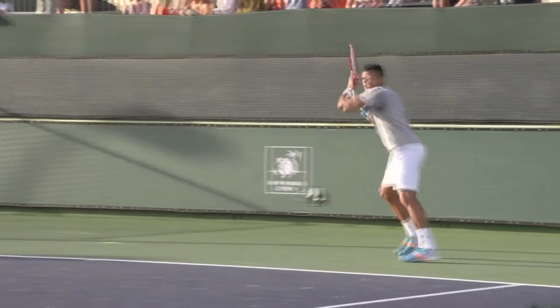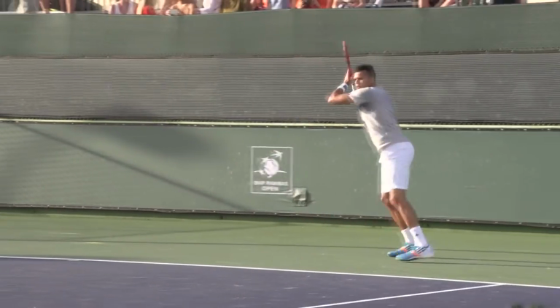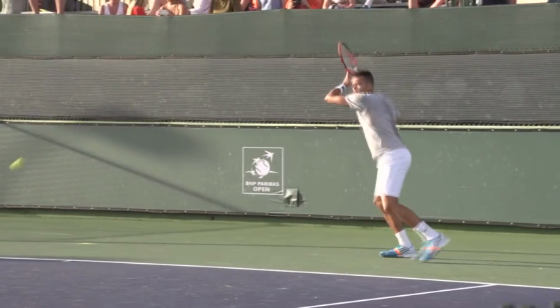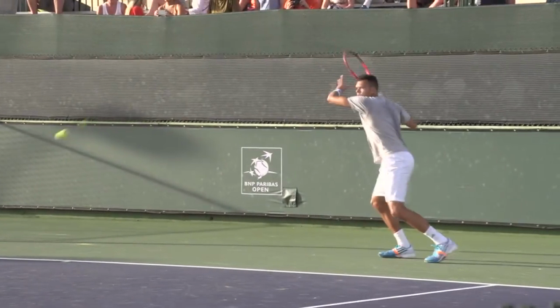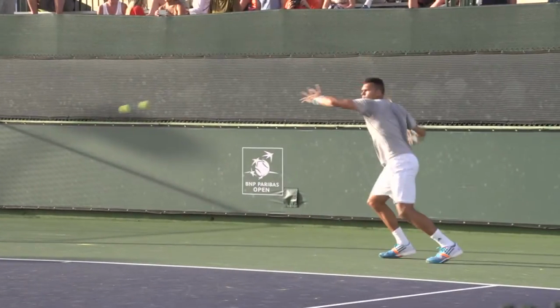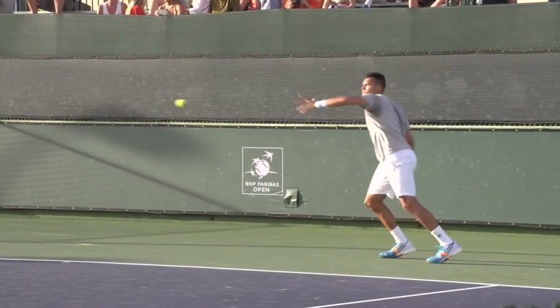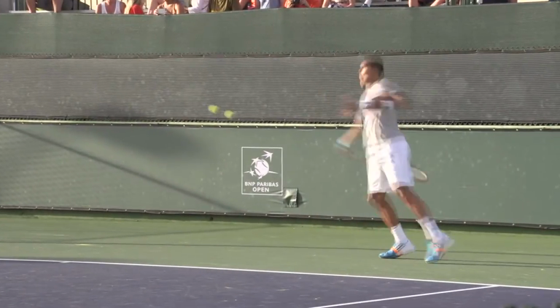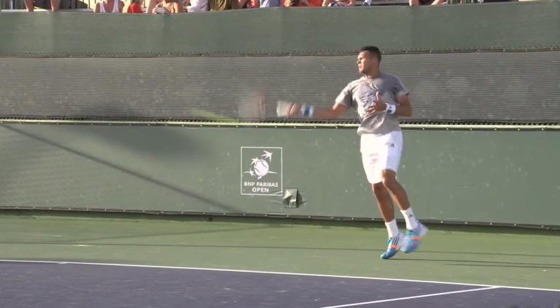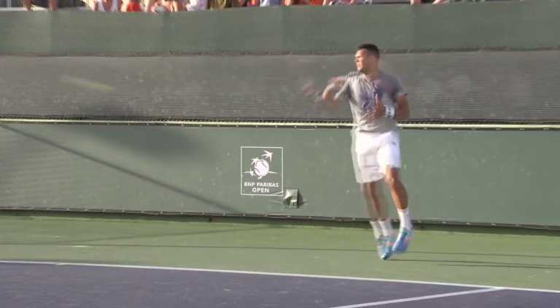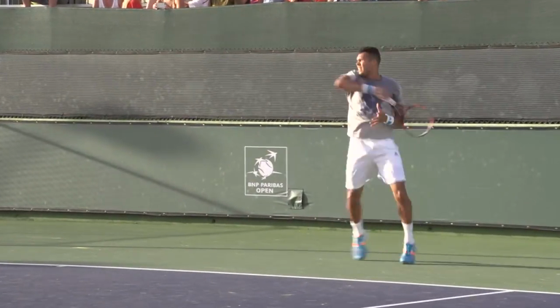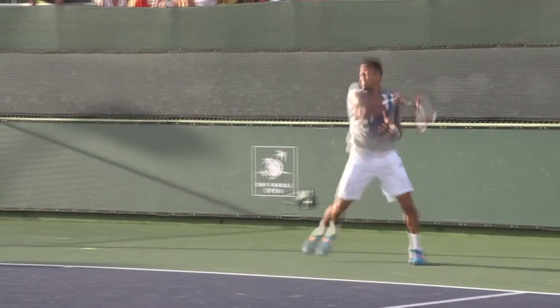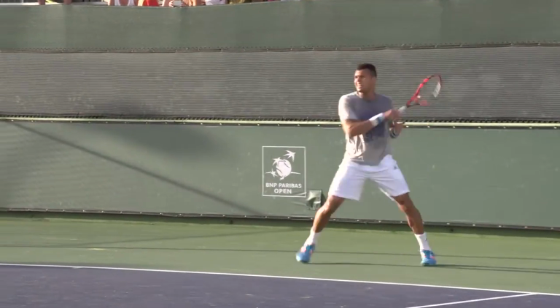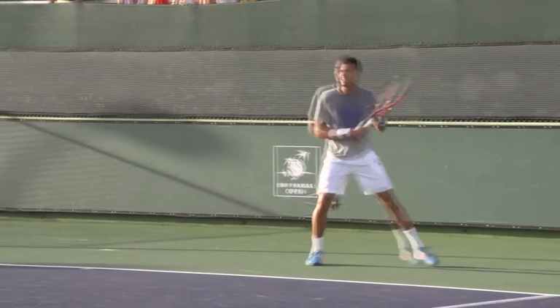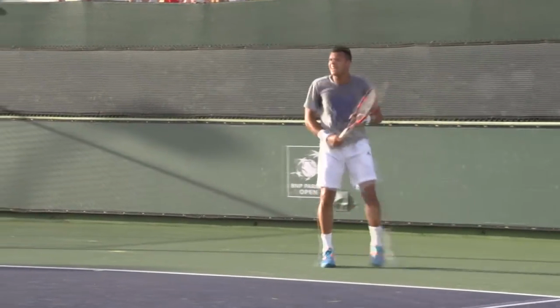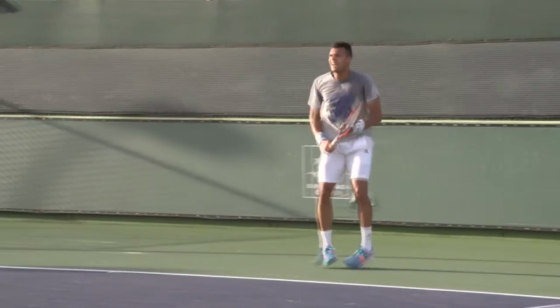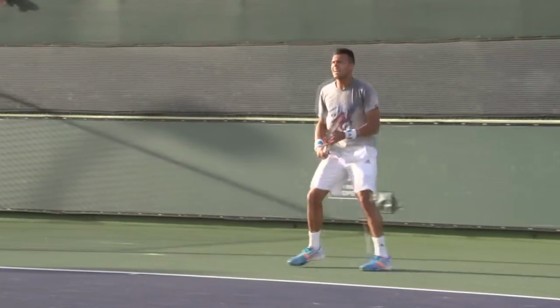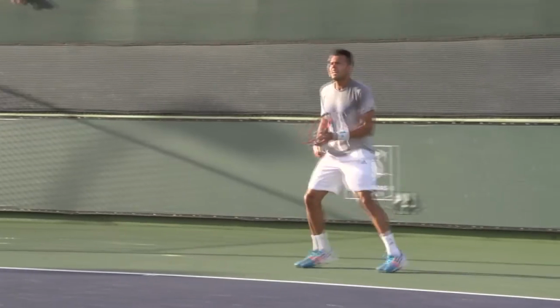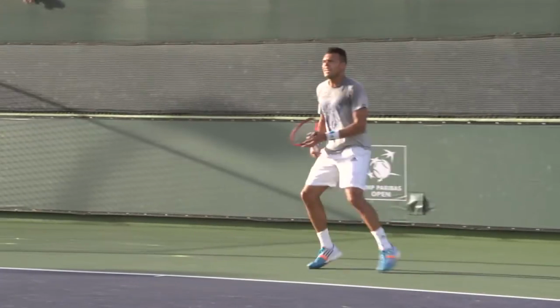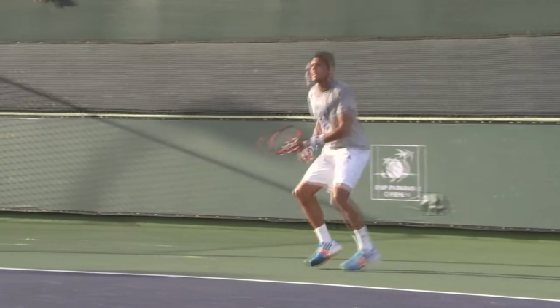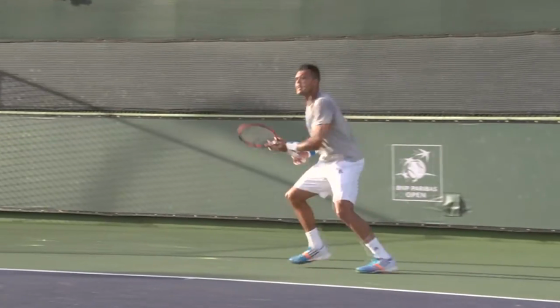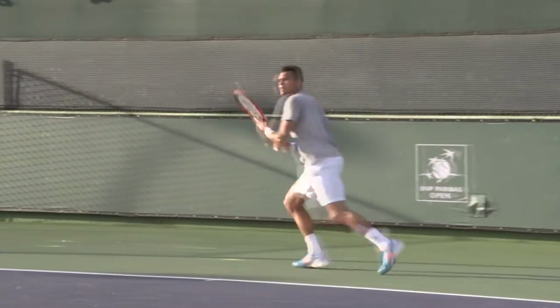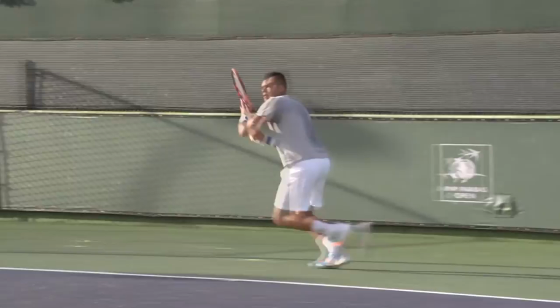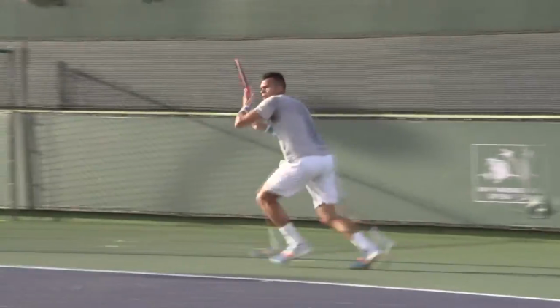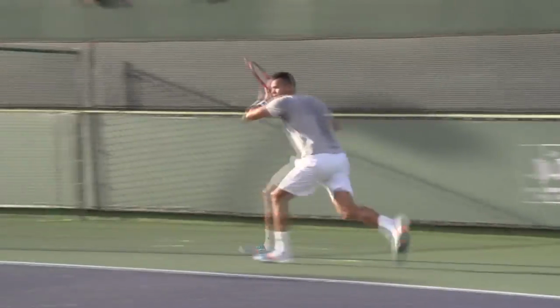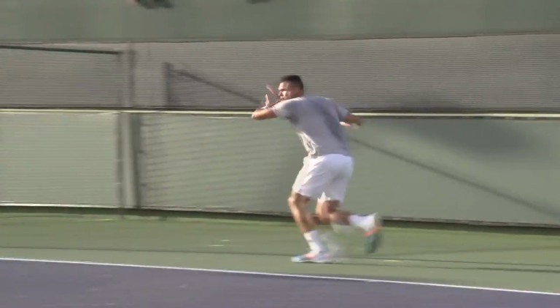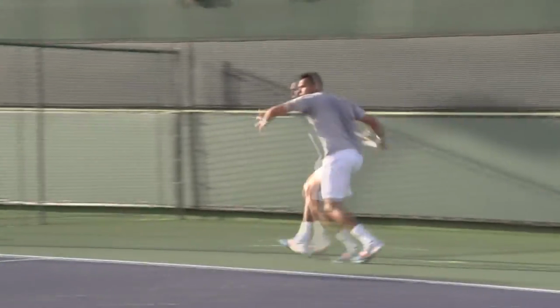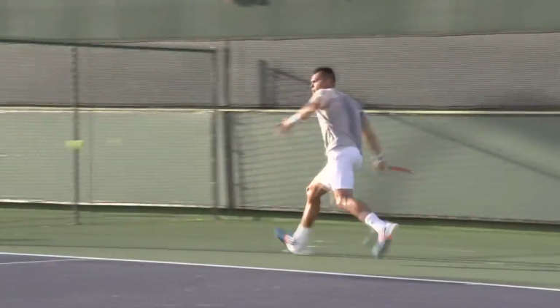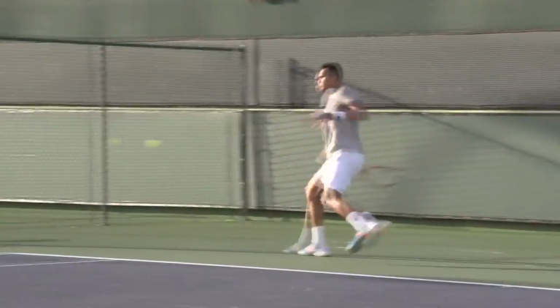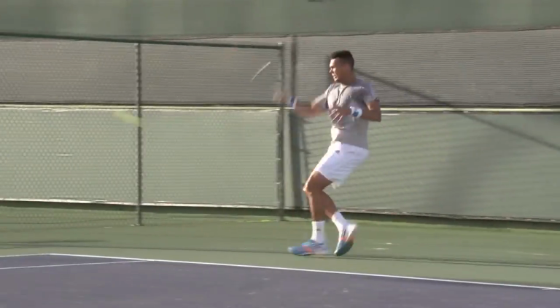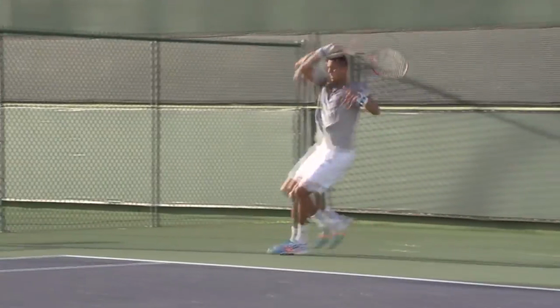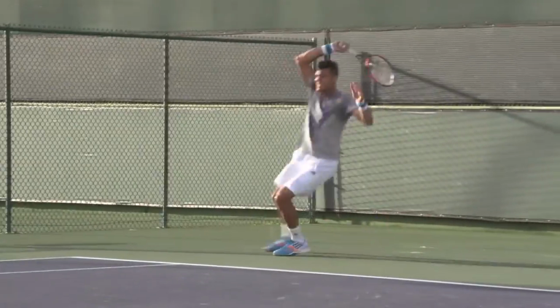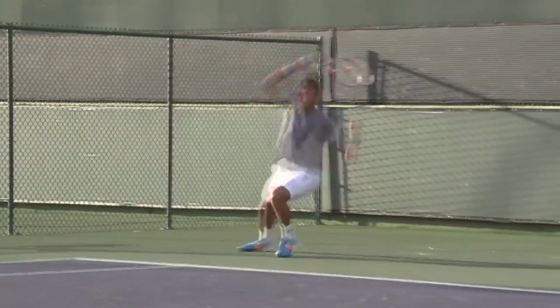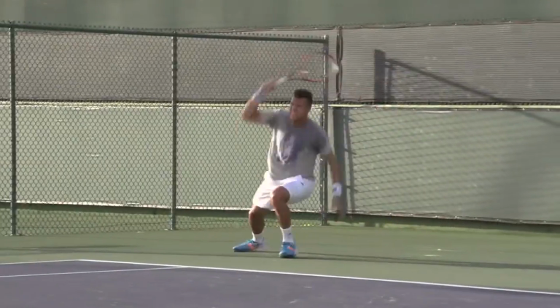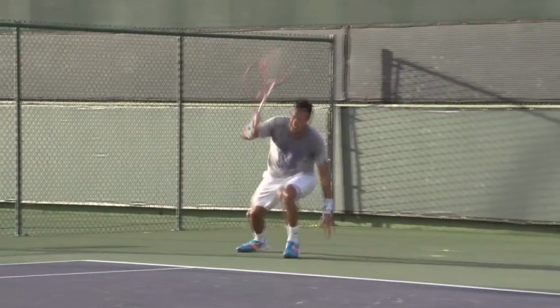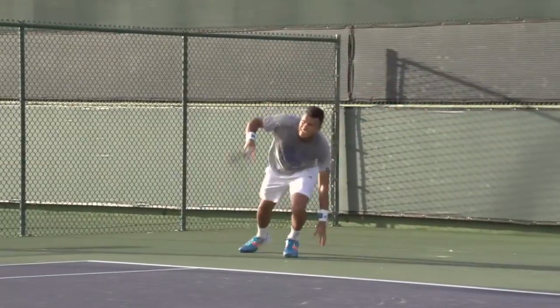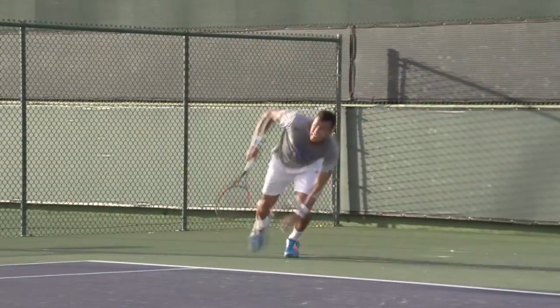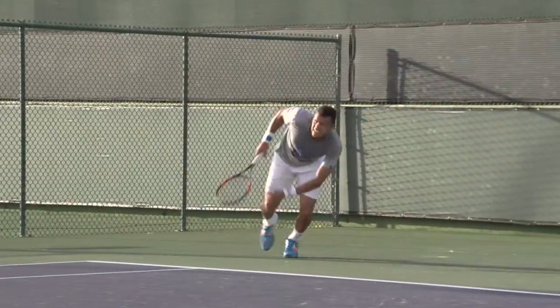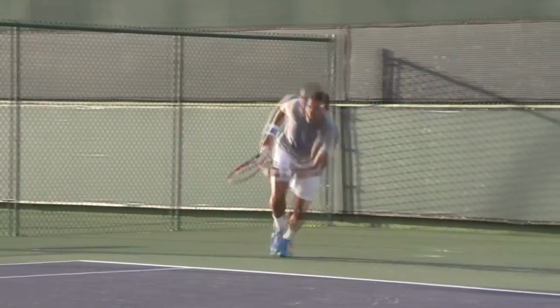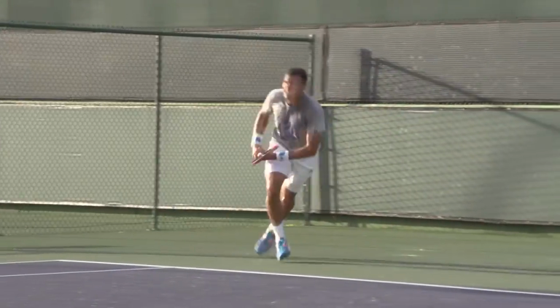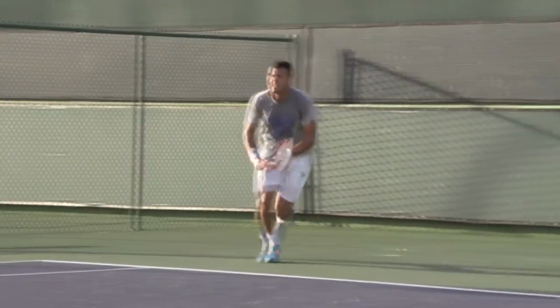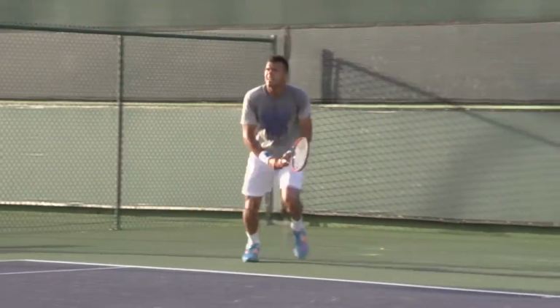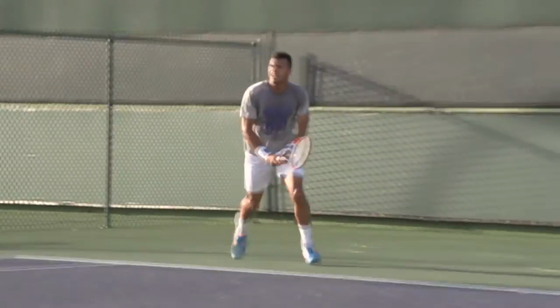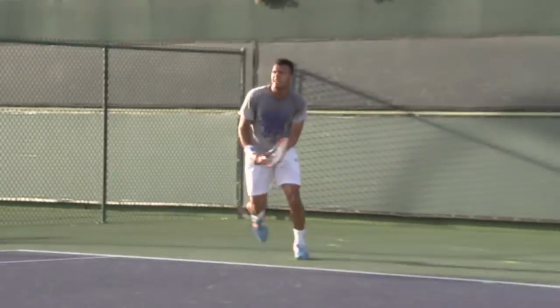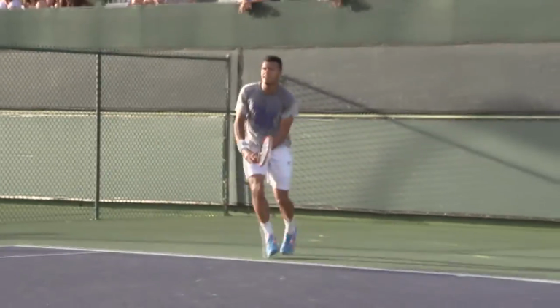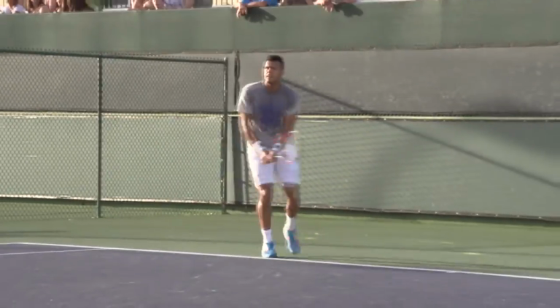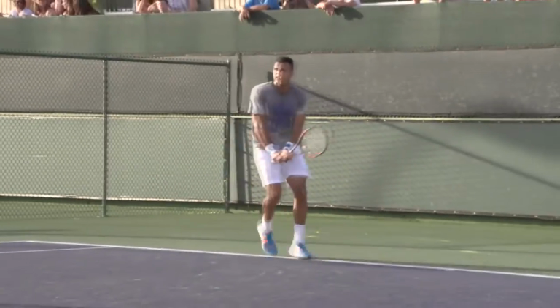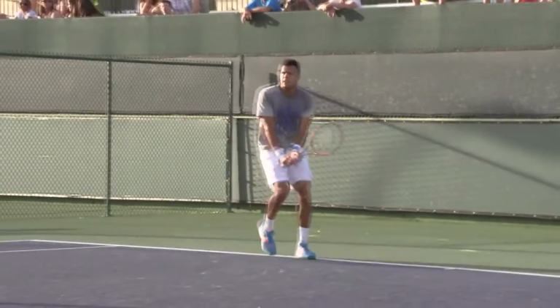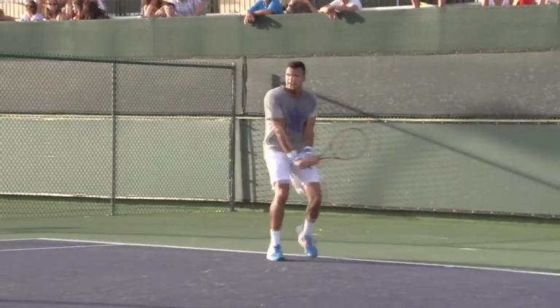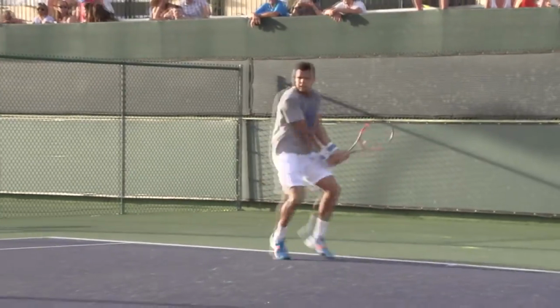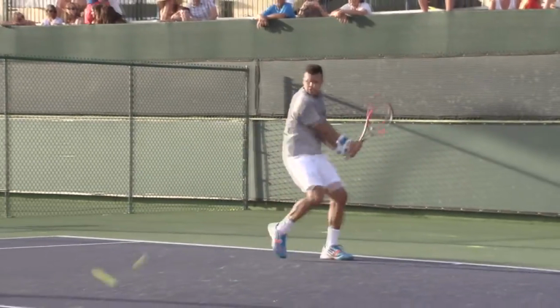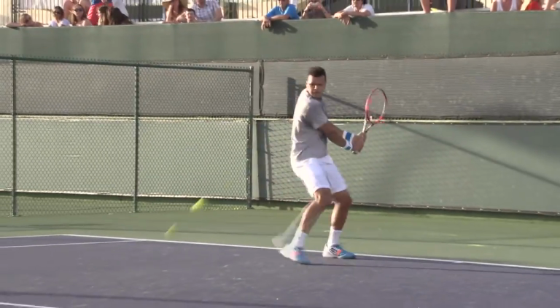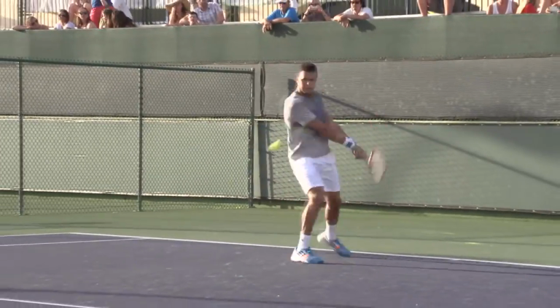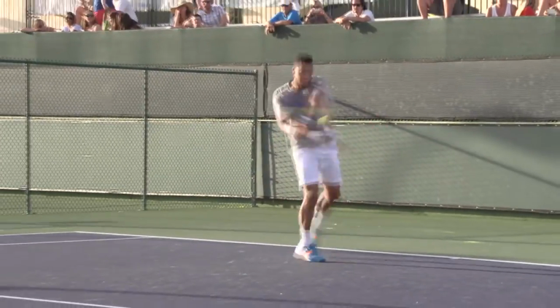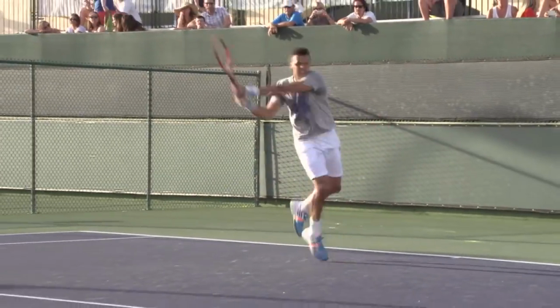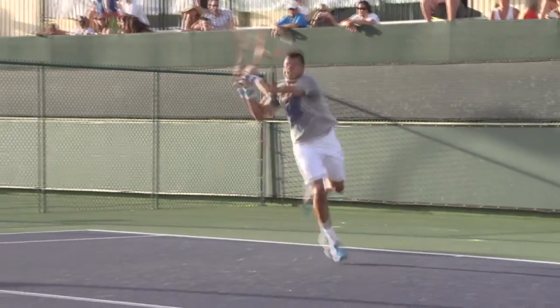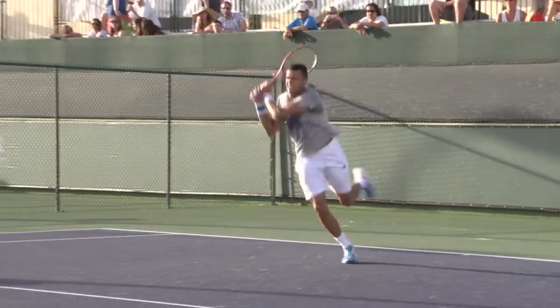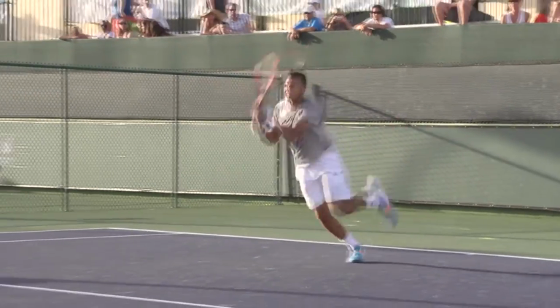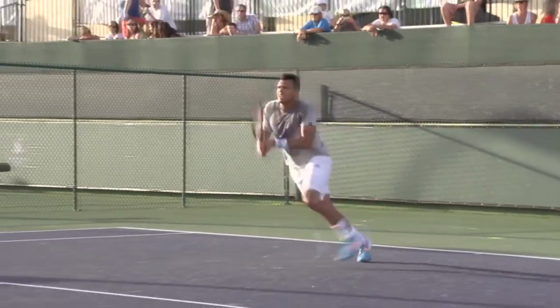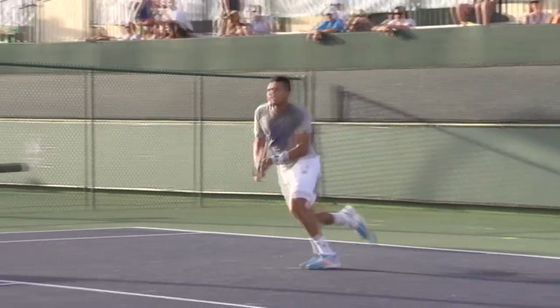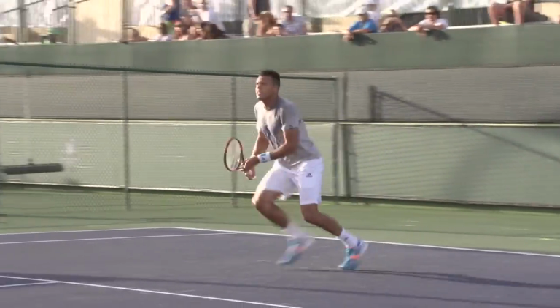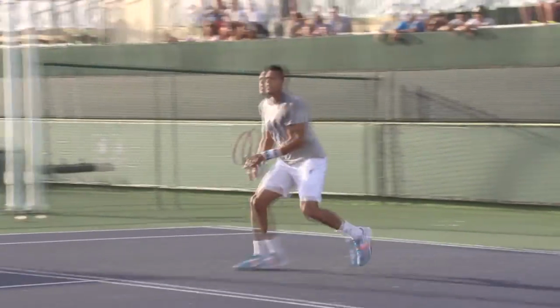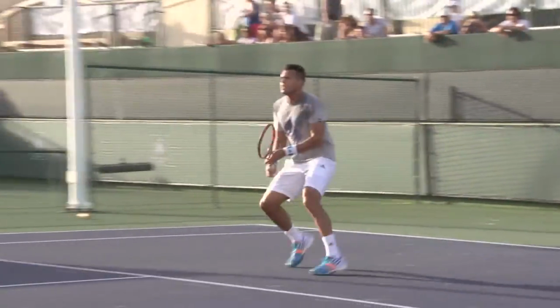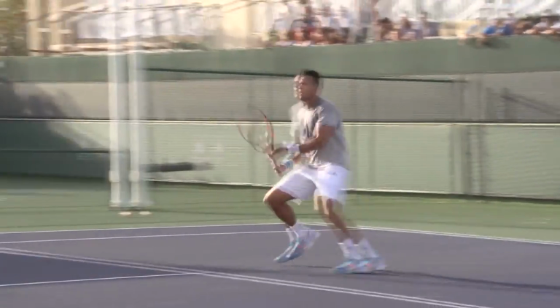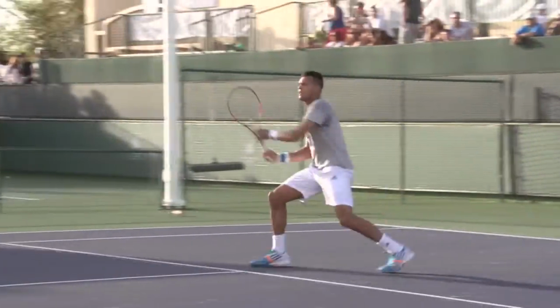There are patterns in there. I'm going to run out wide. Looking good, Jo-Wilfried.